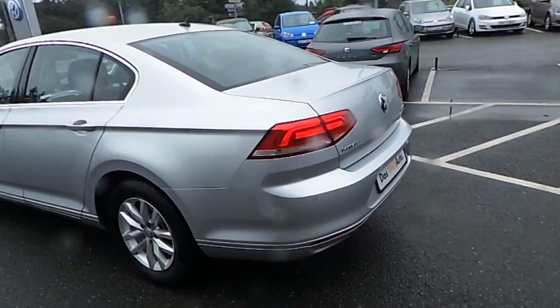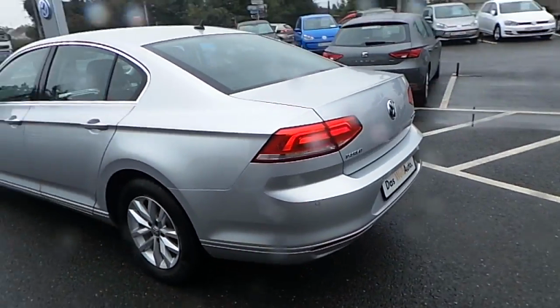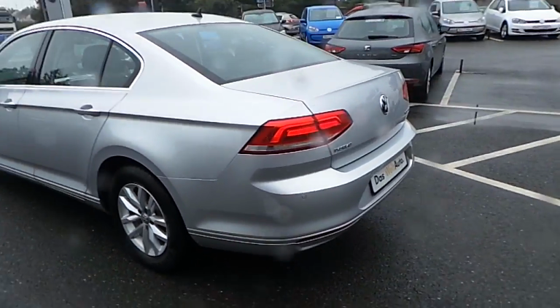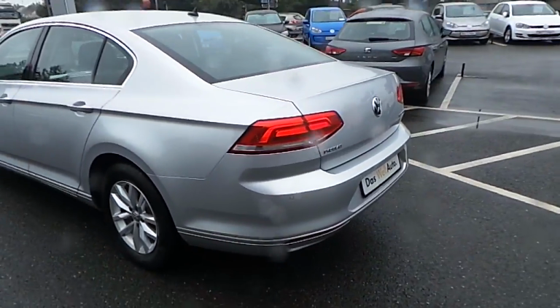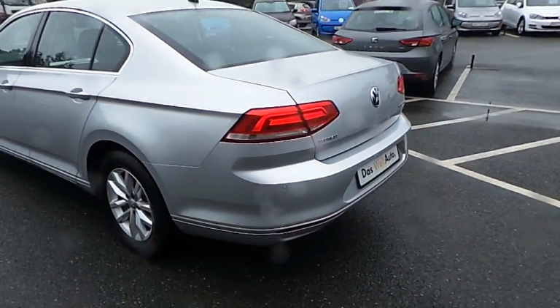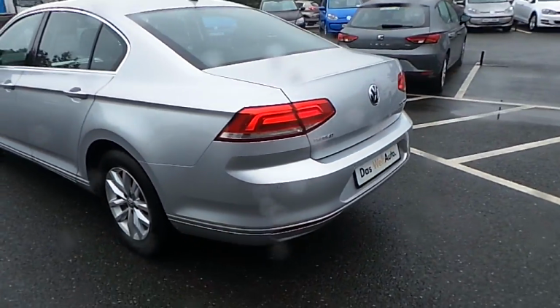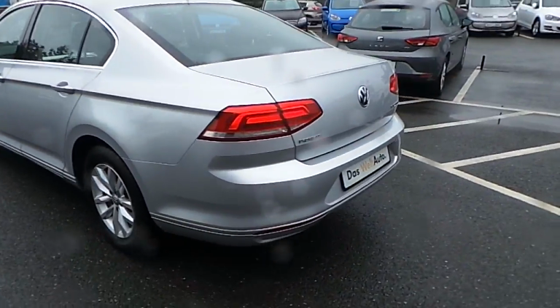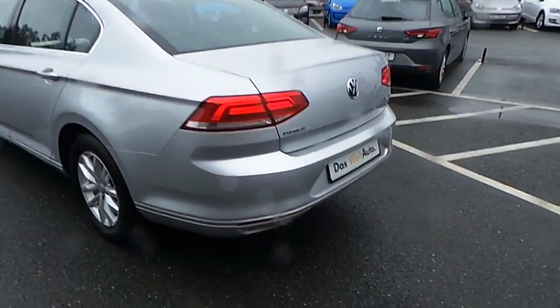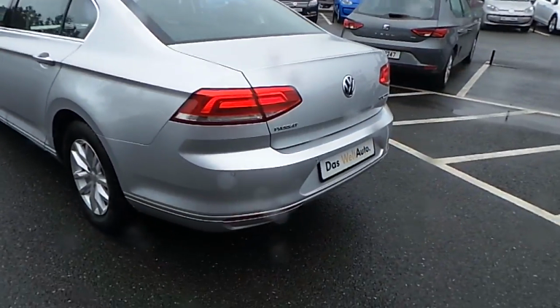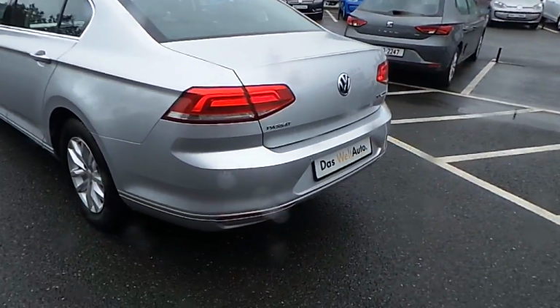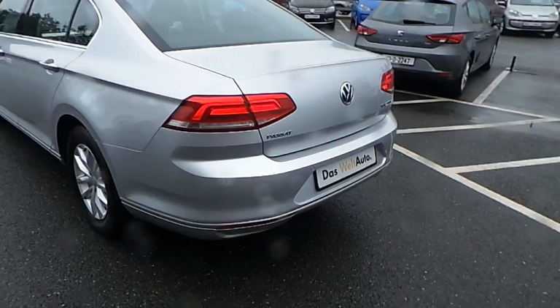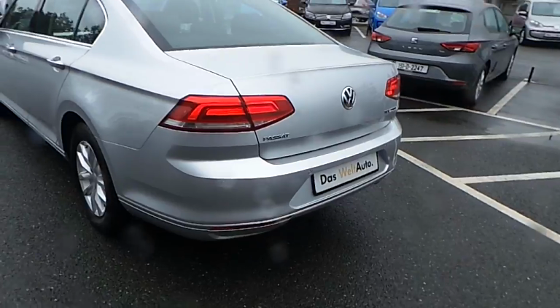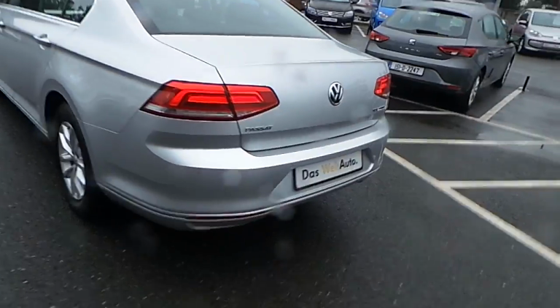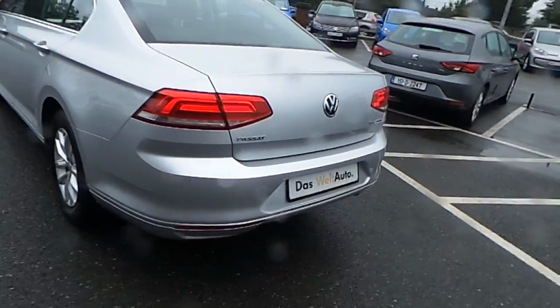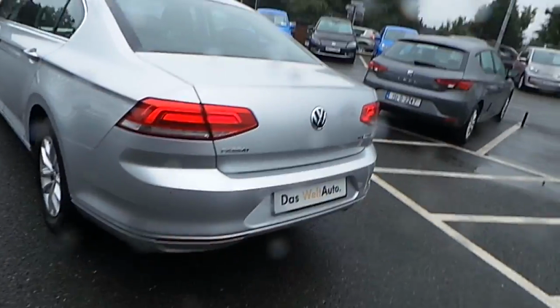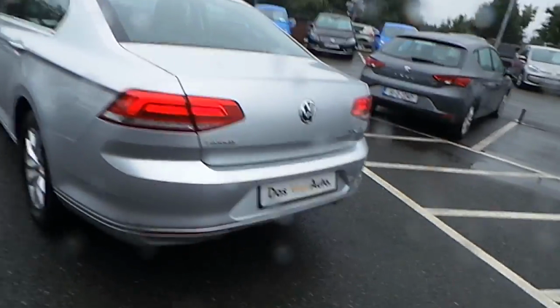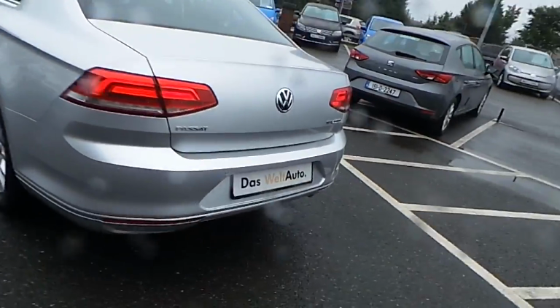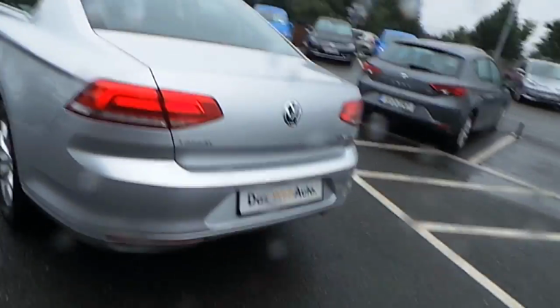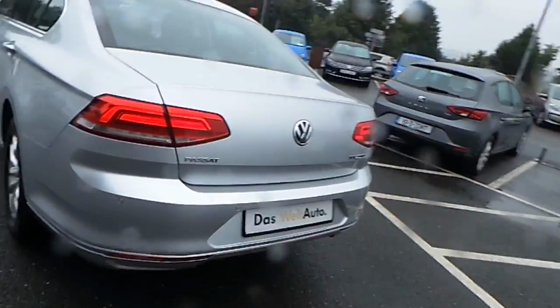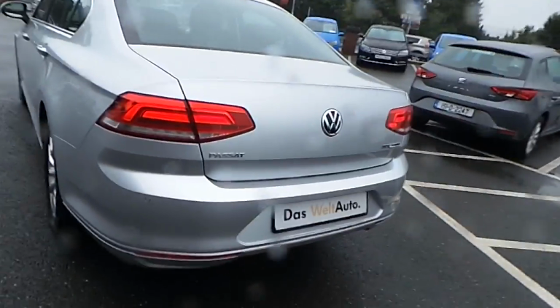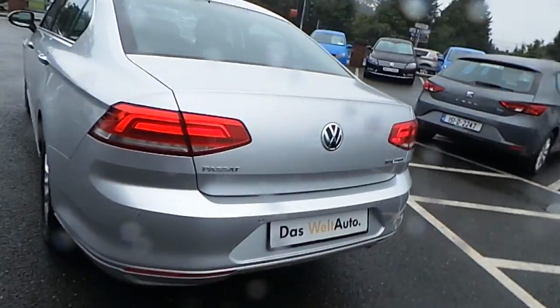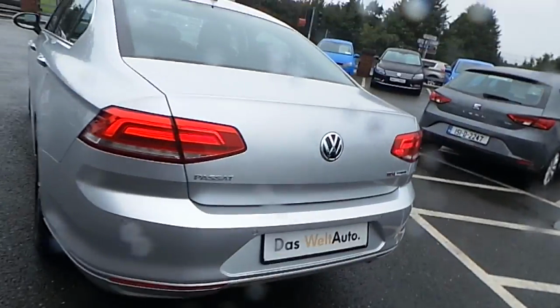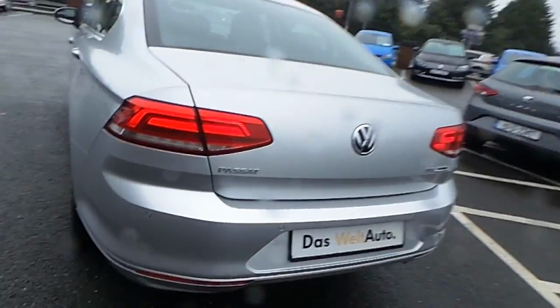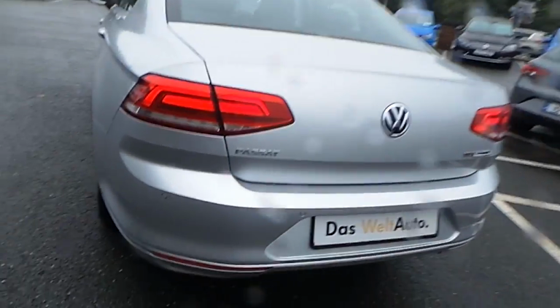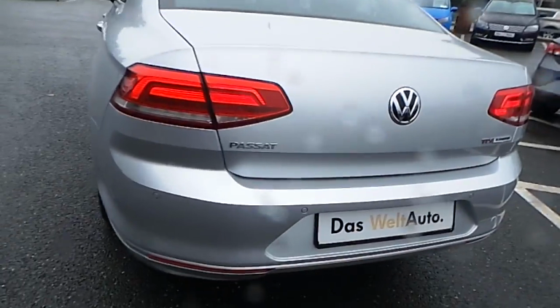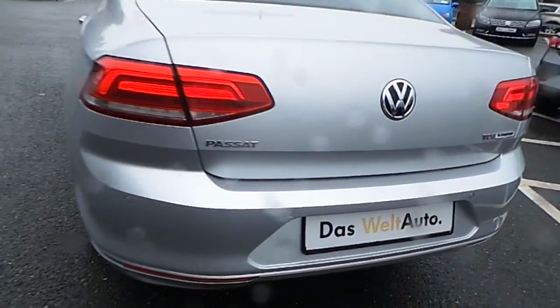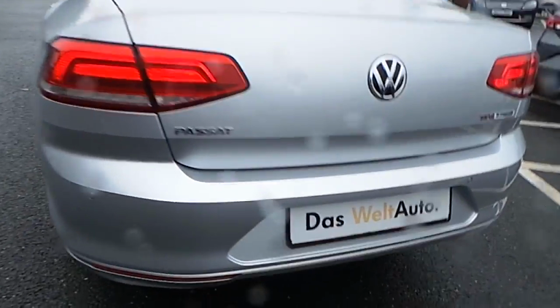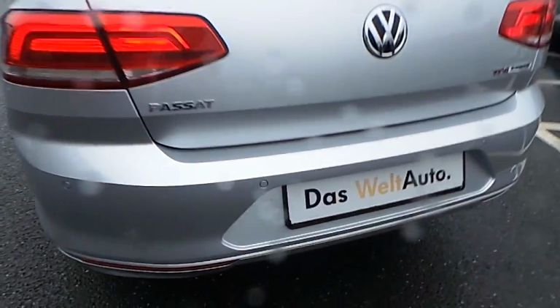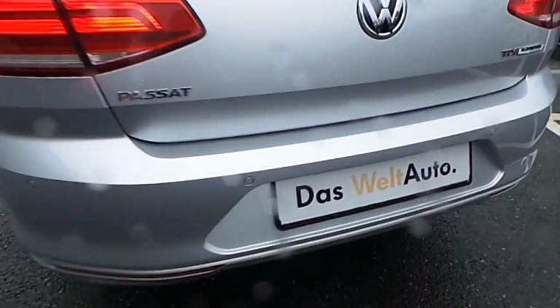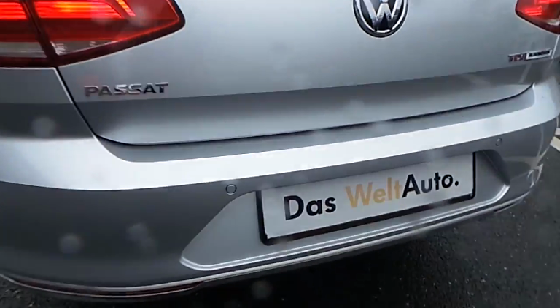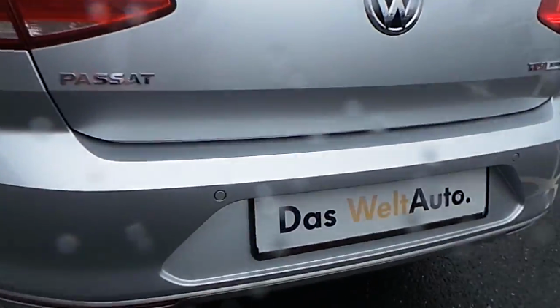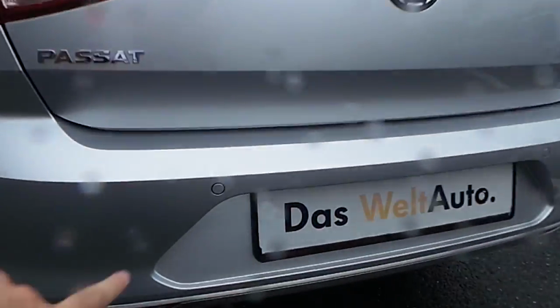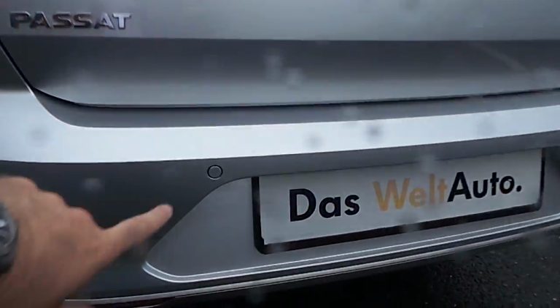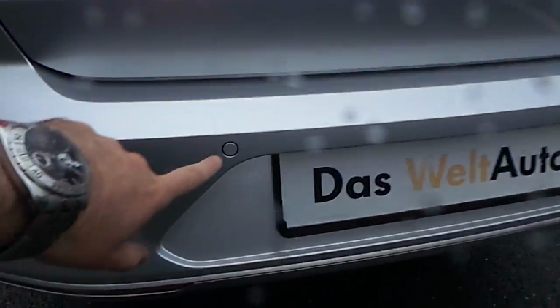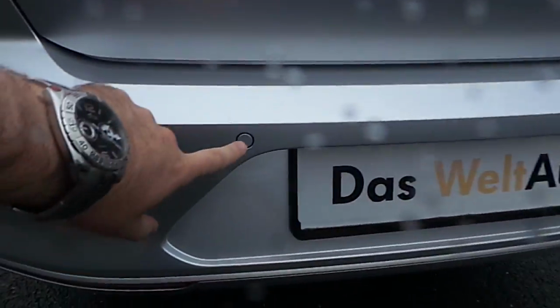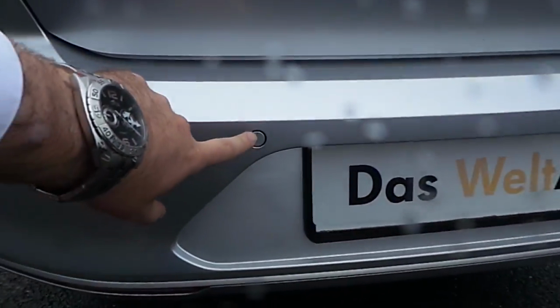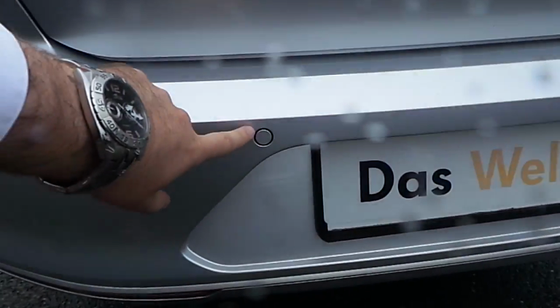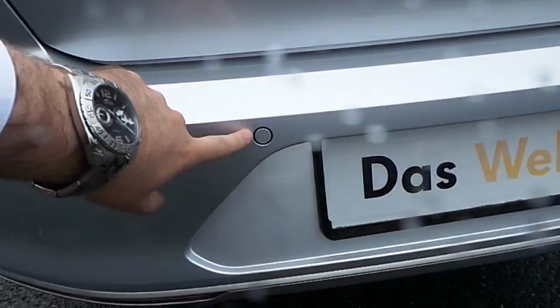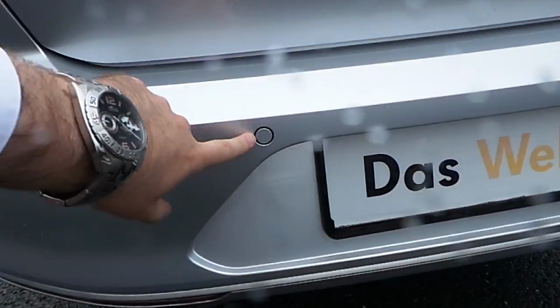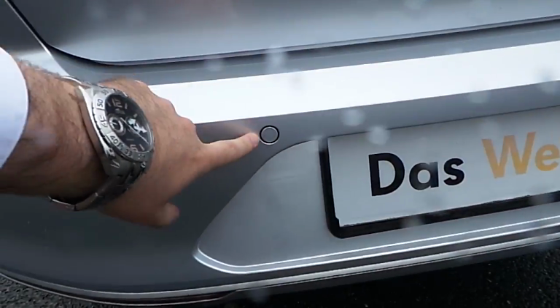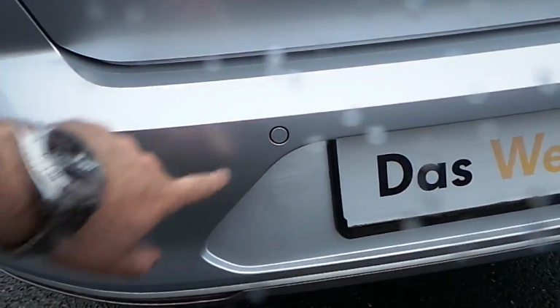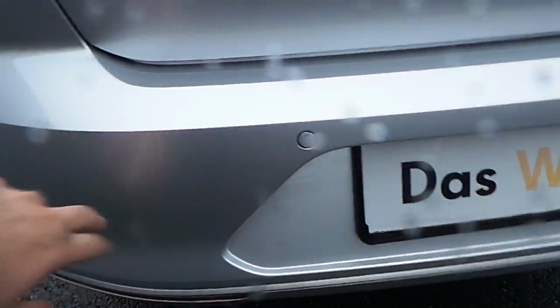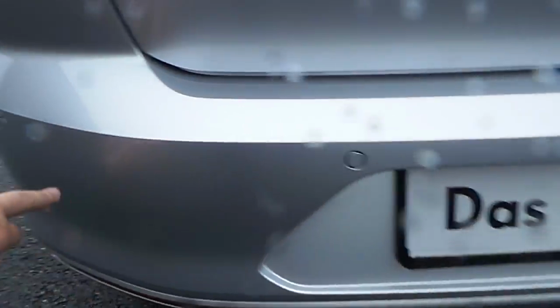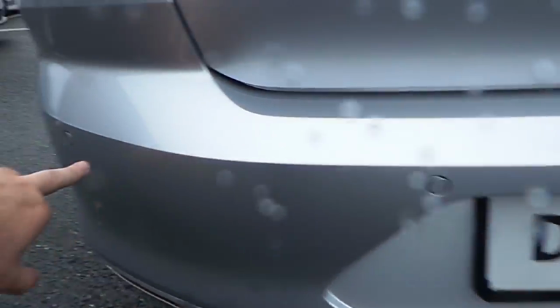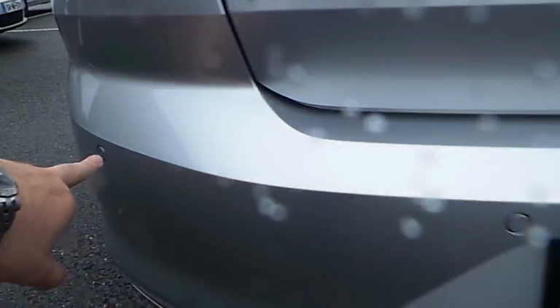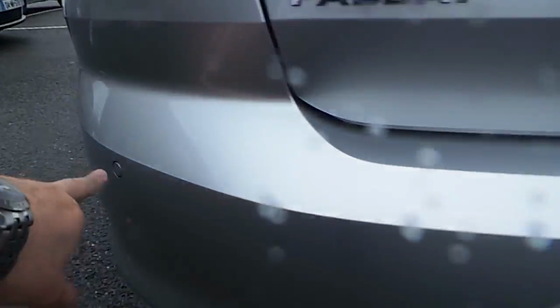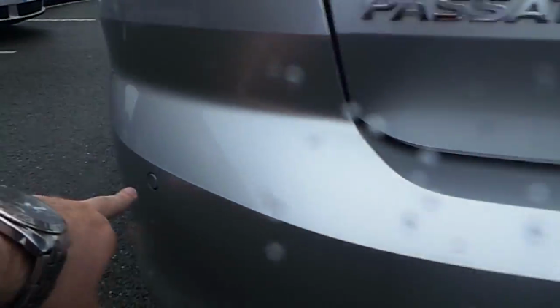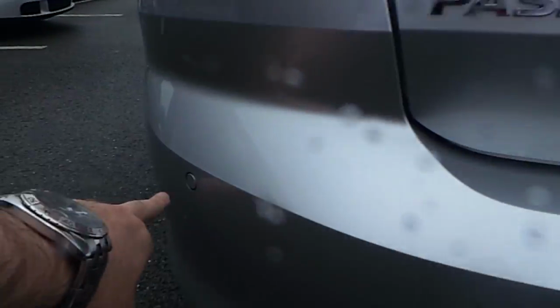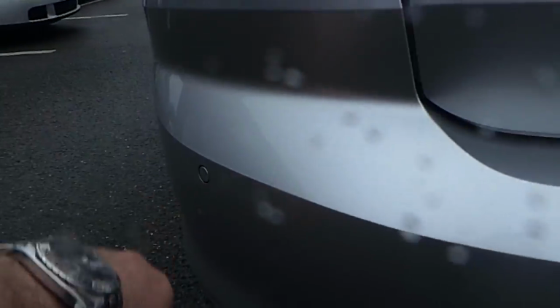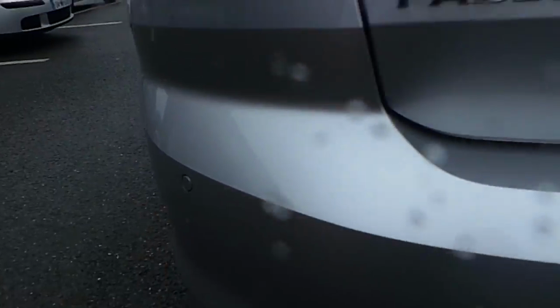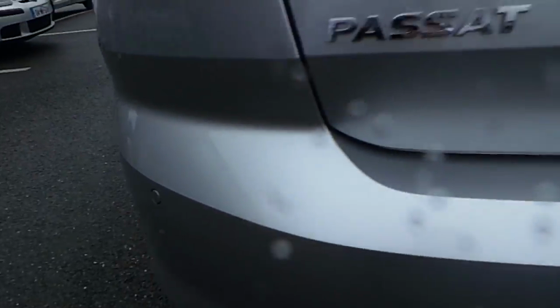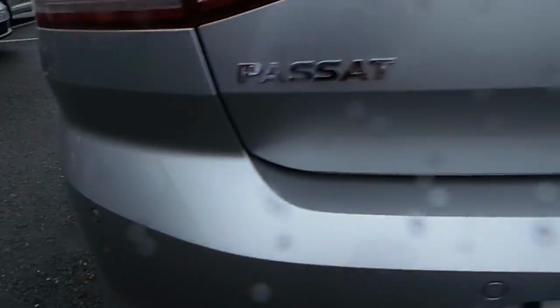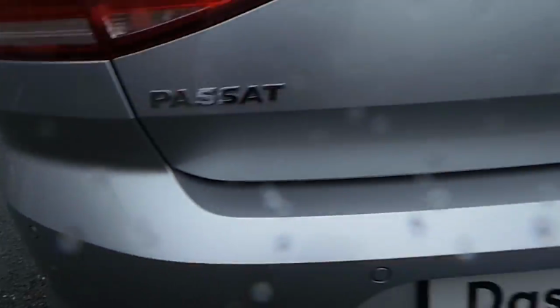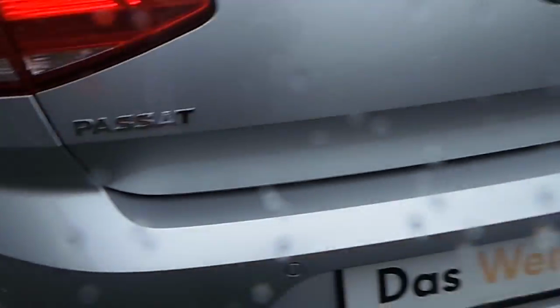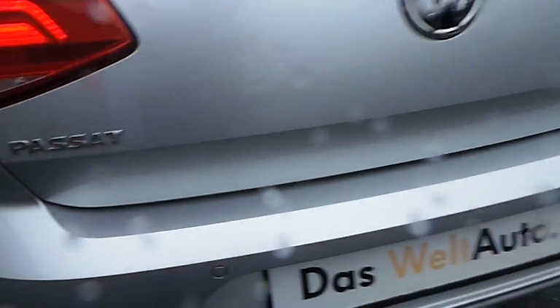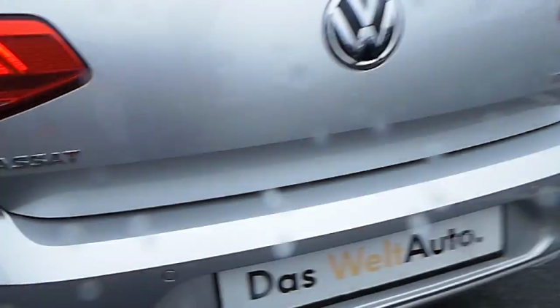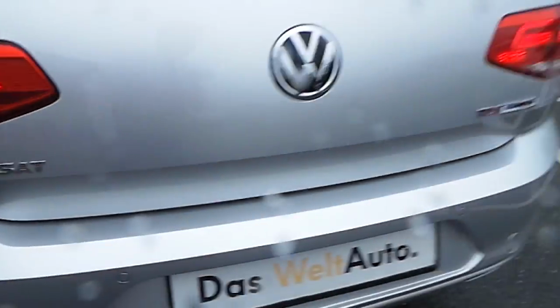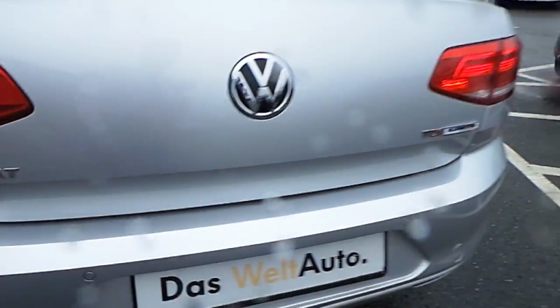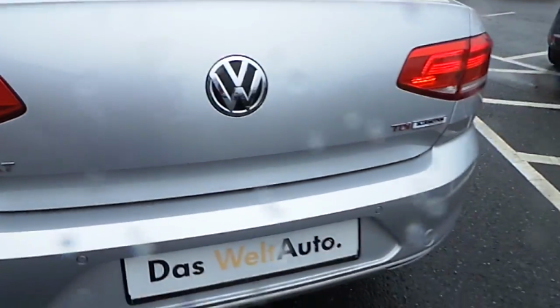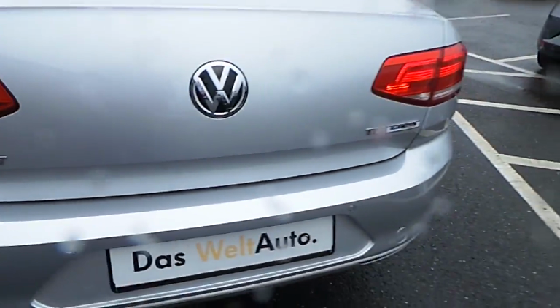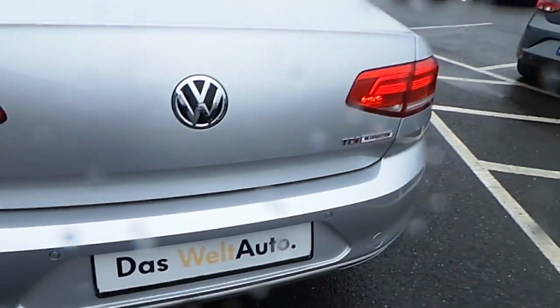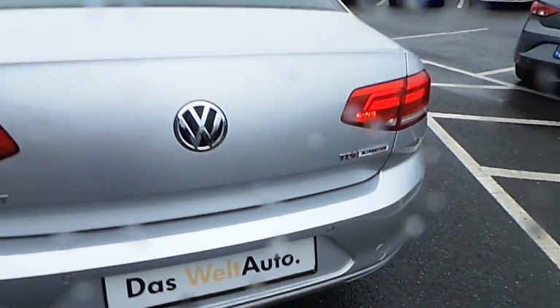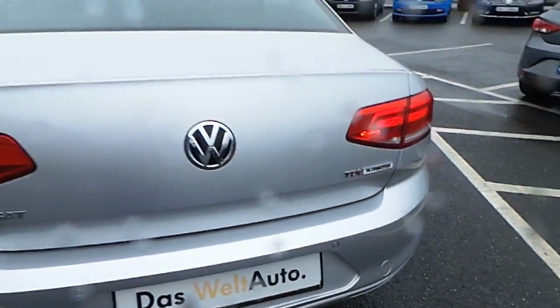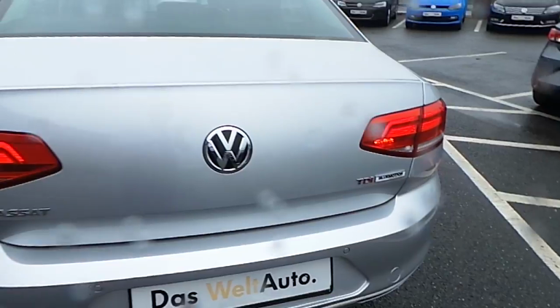As you can see in the back here, it's got parking sensors — here and here on the back and front.